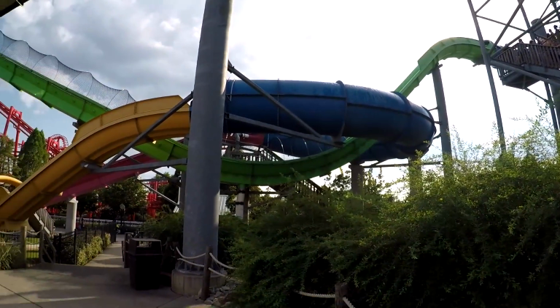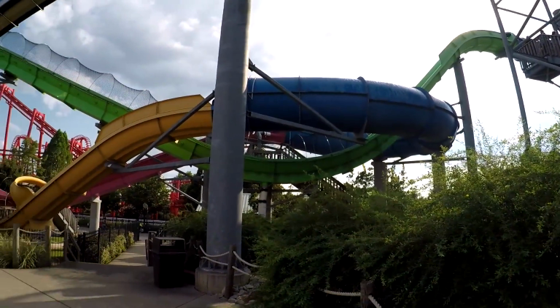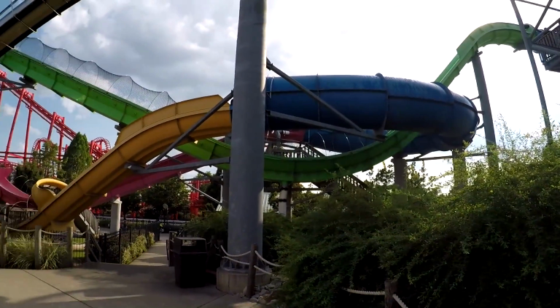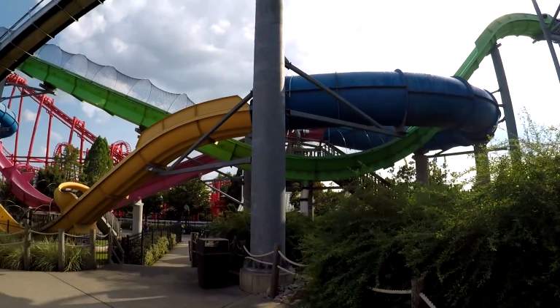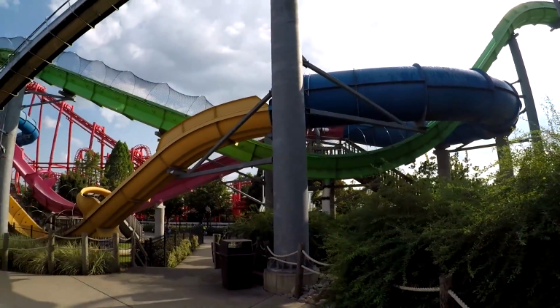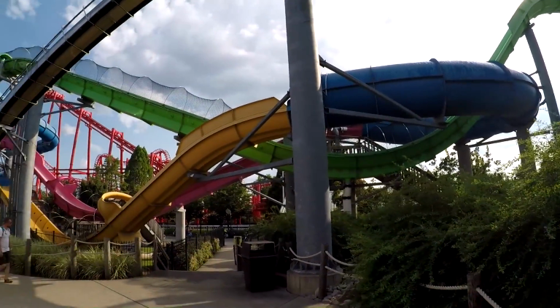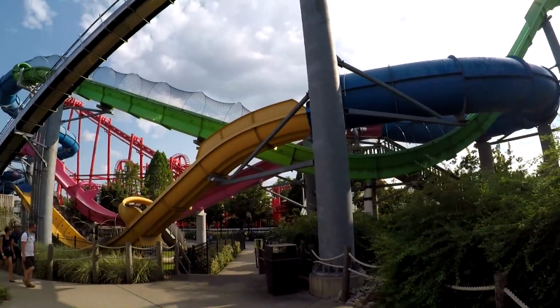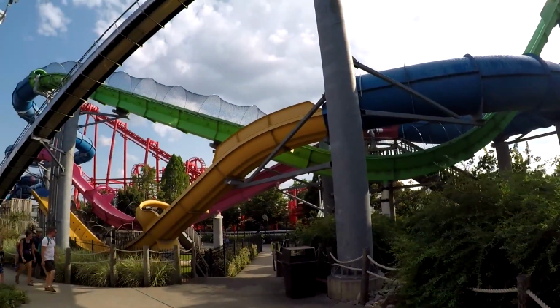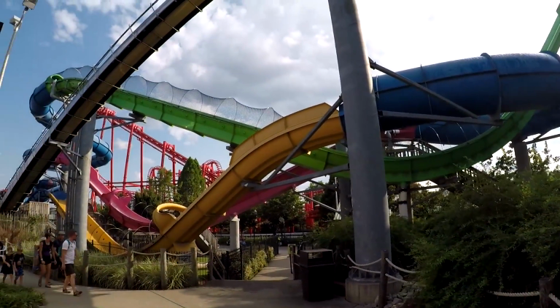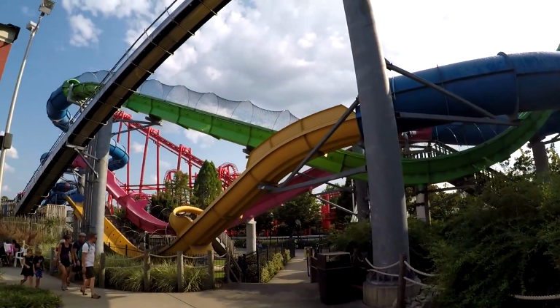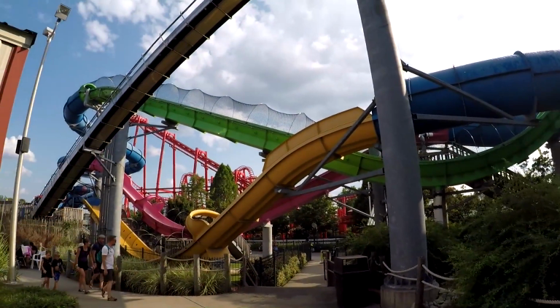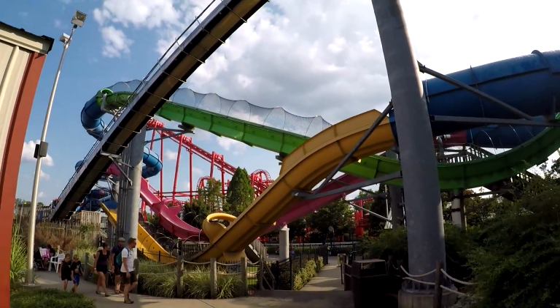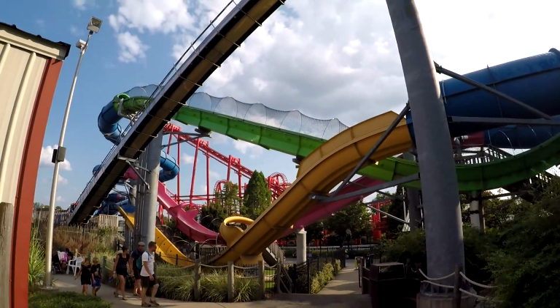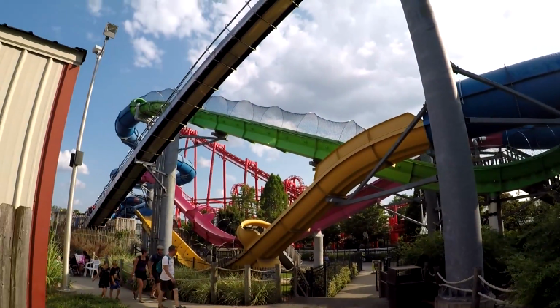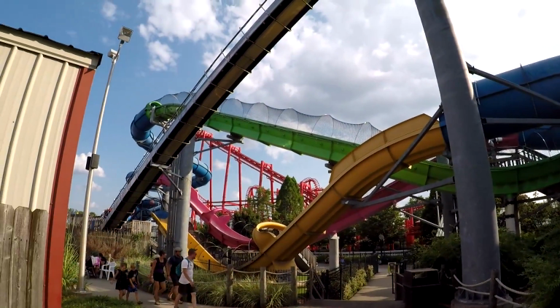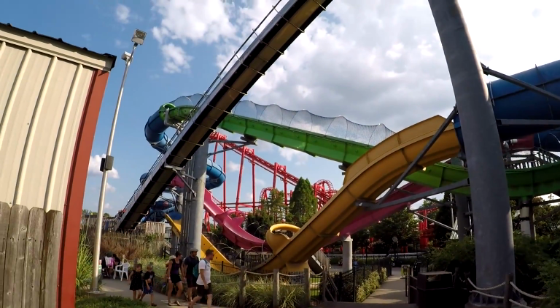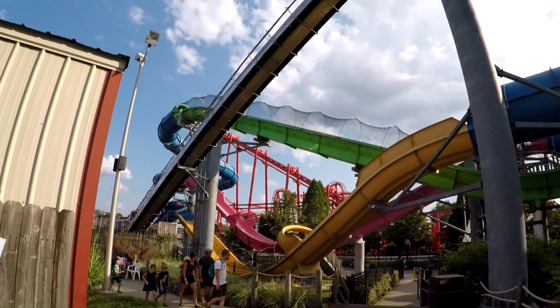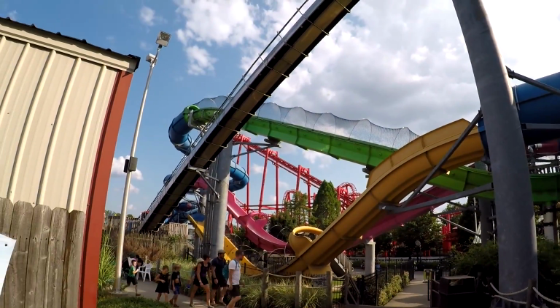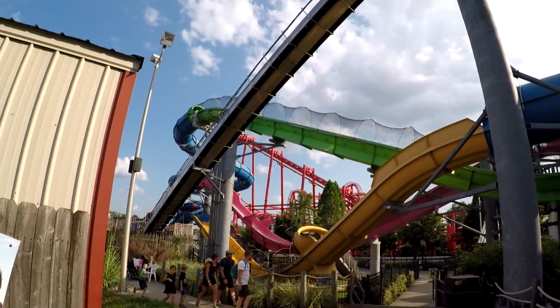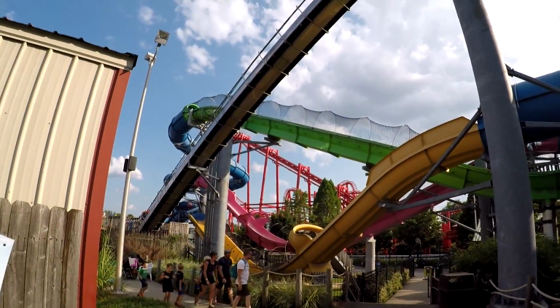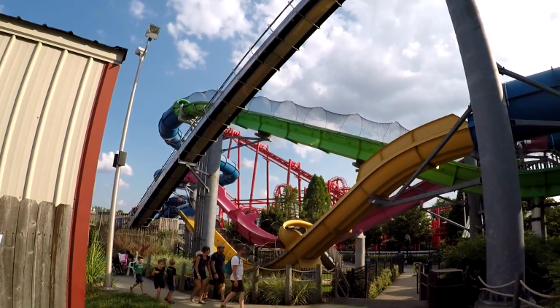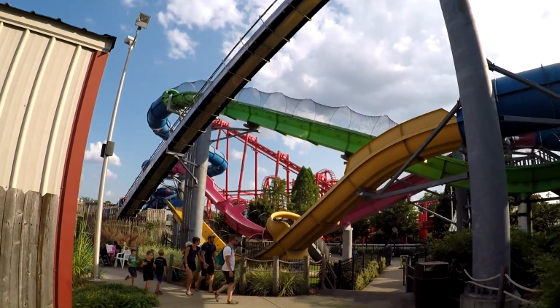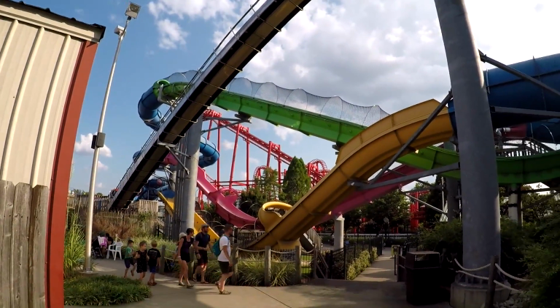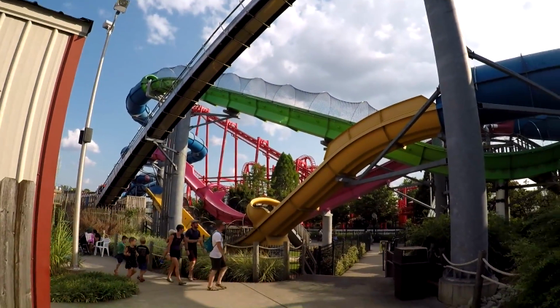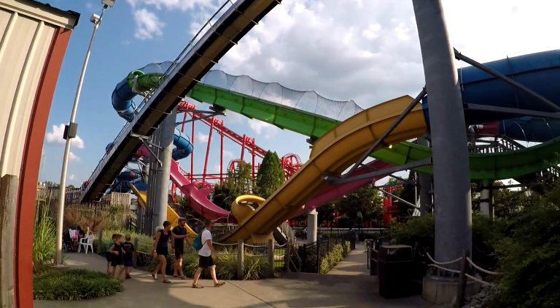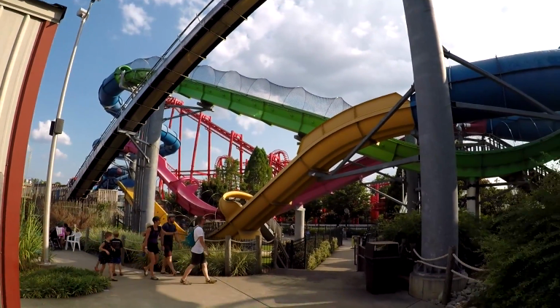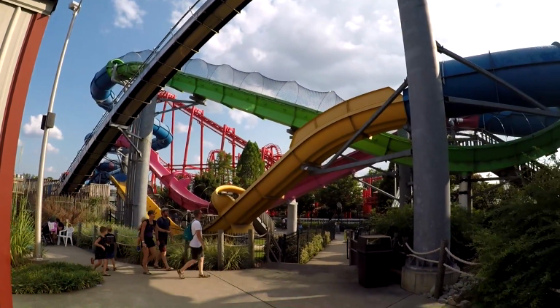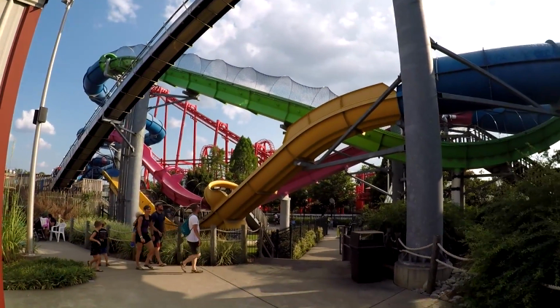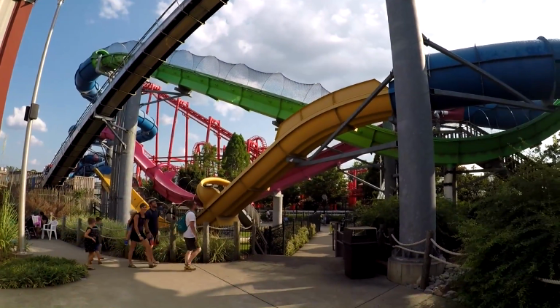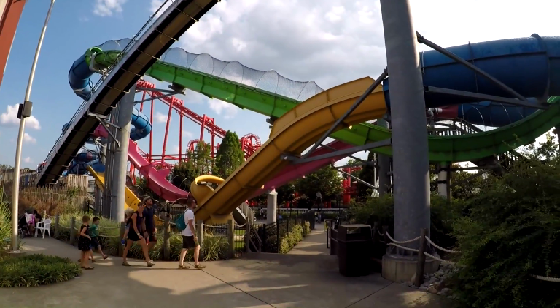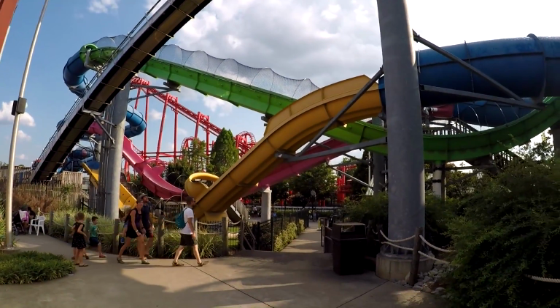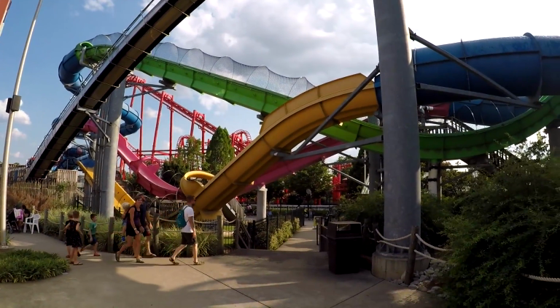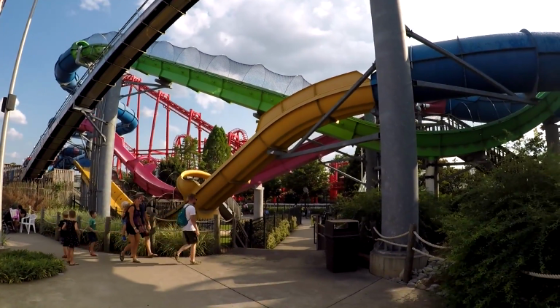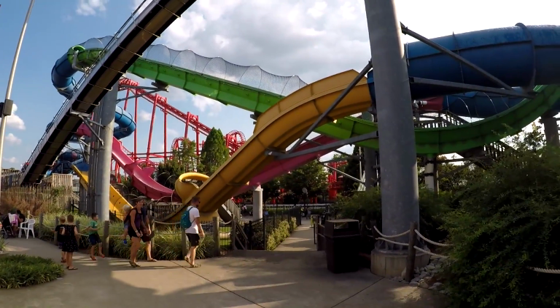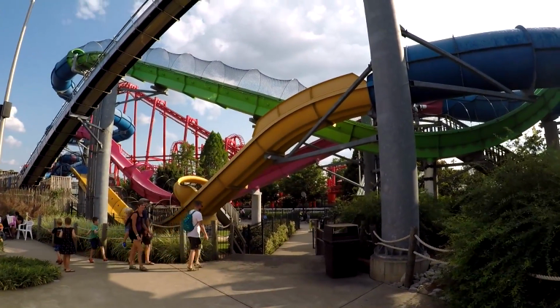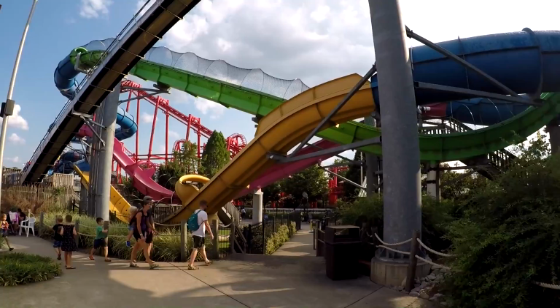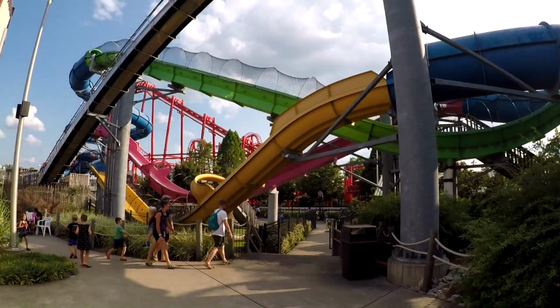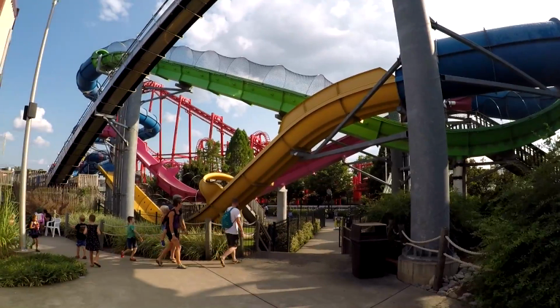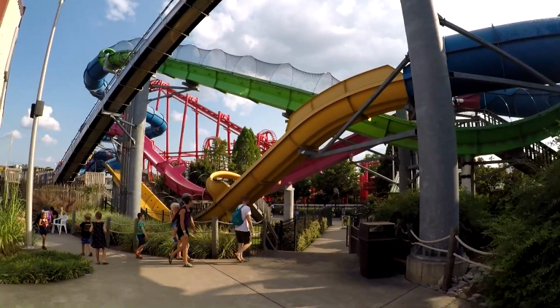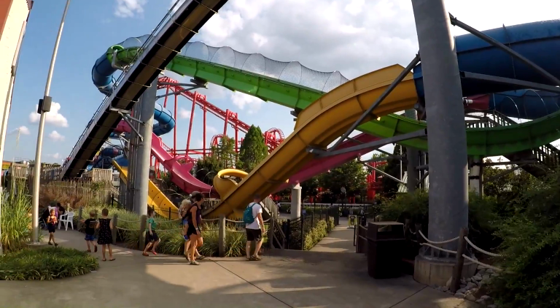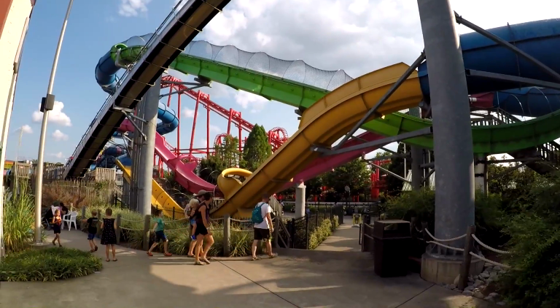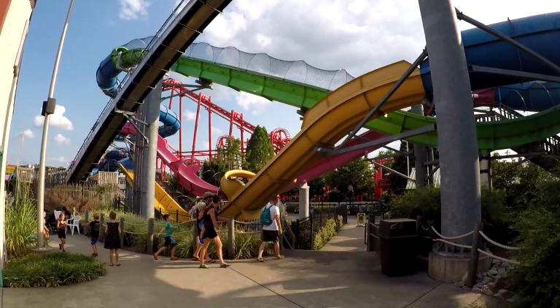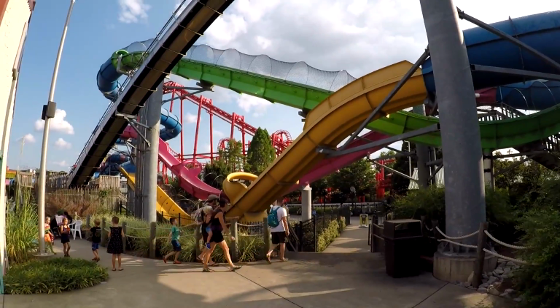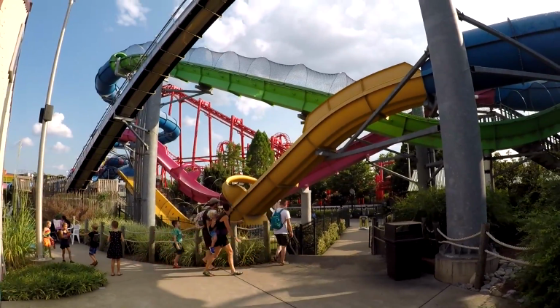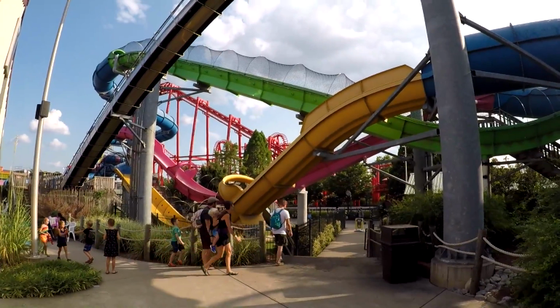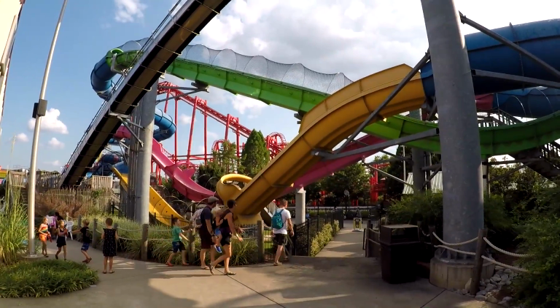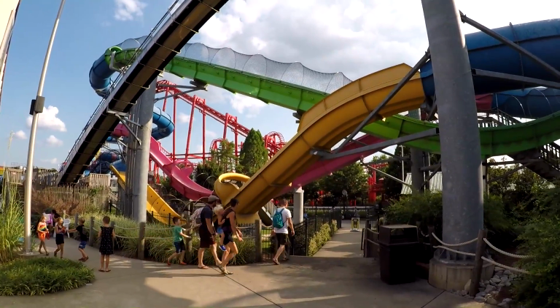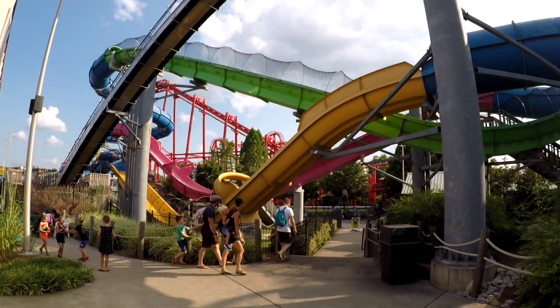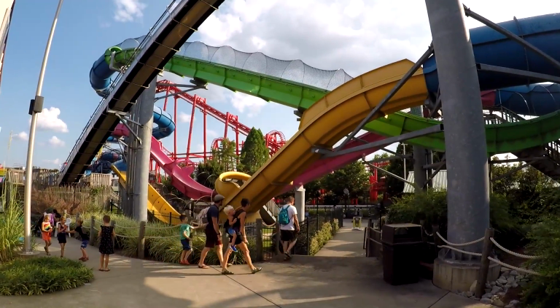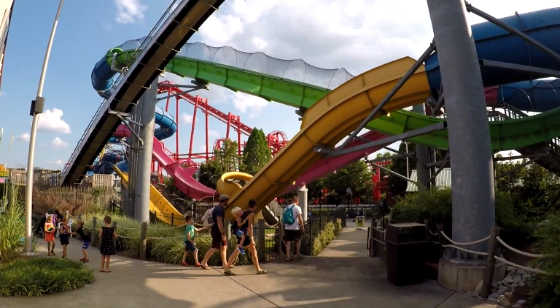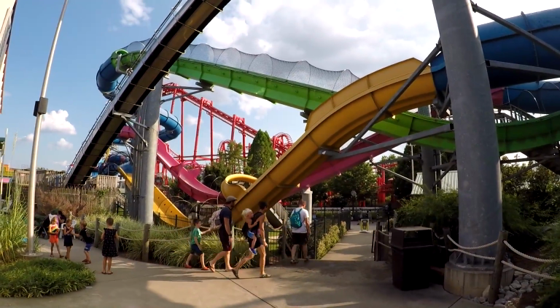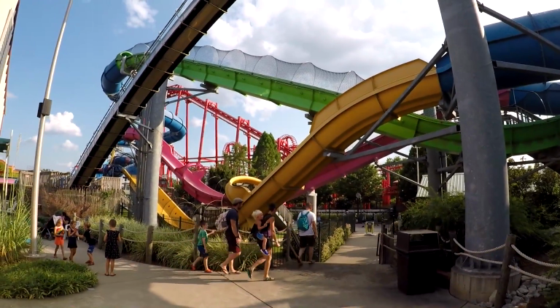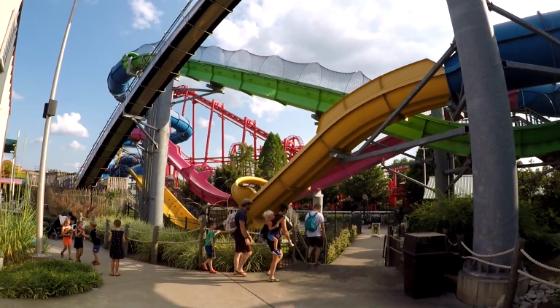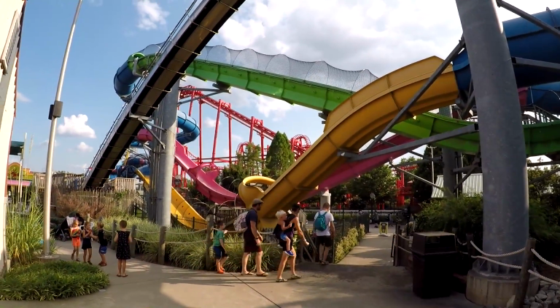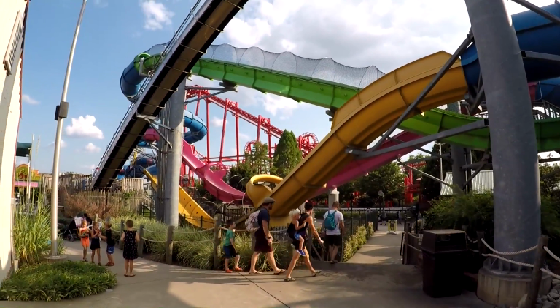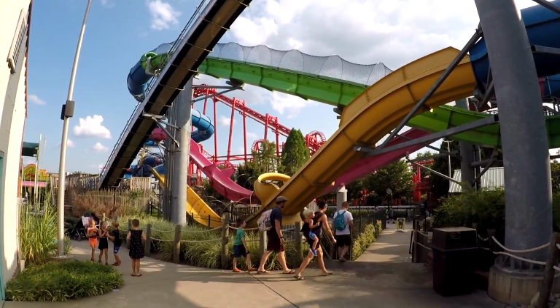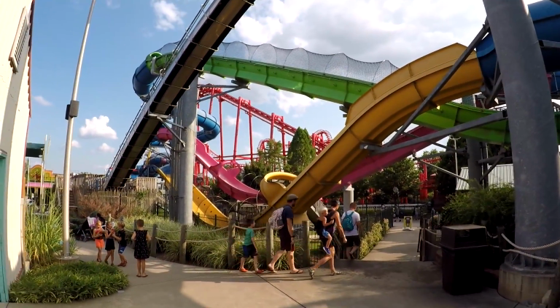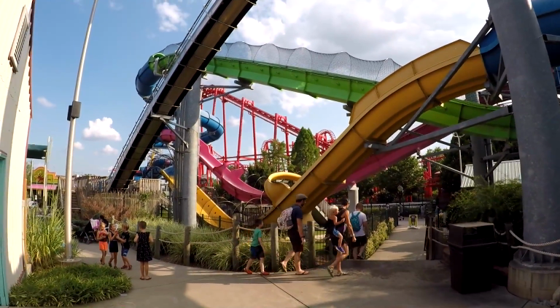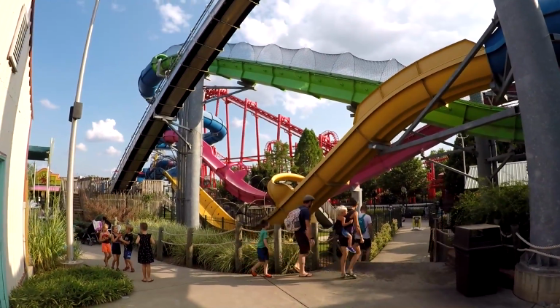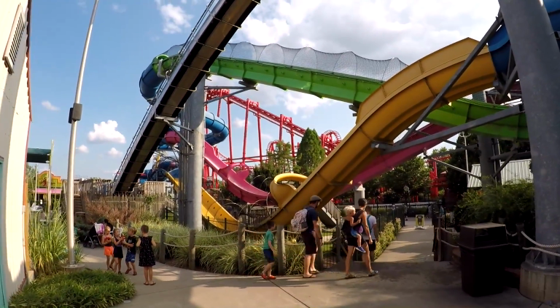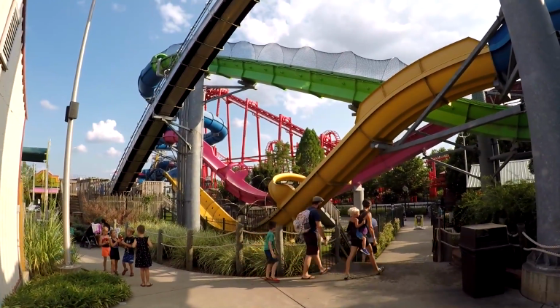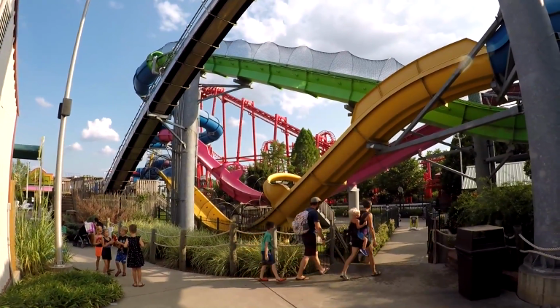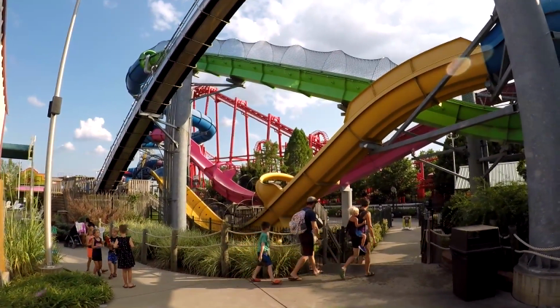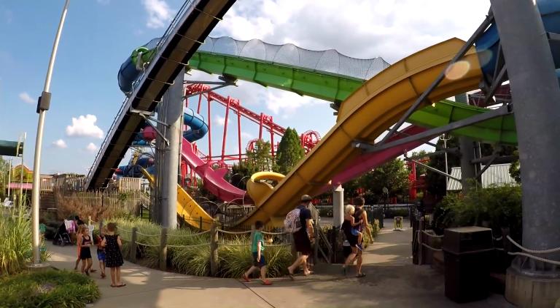Here's a better view of the water coaster — you can see the green one goes down and then back up with a couple of hills. It's a pretty cool ride.